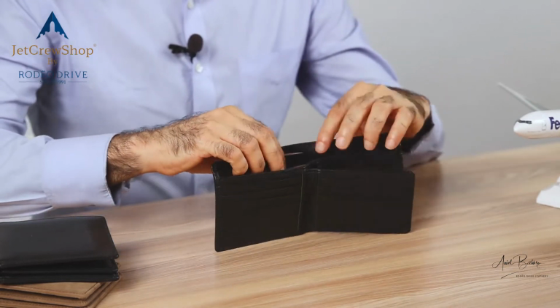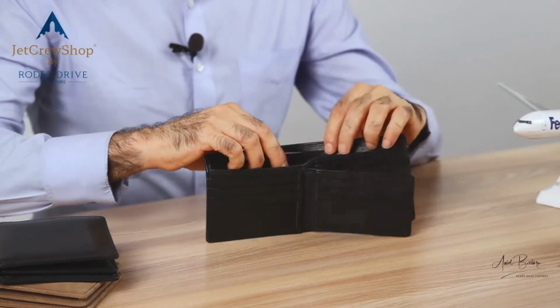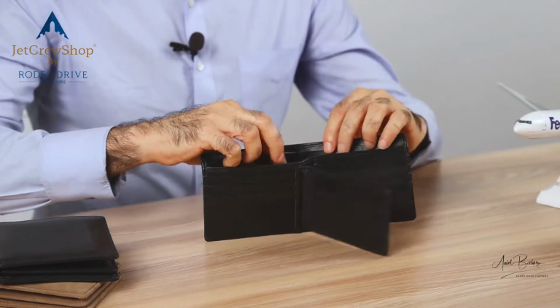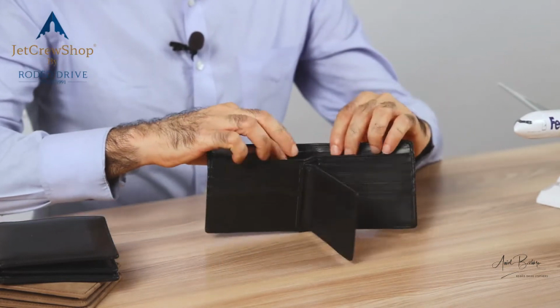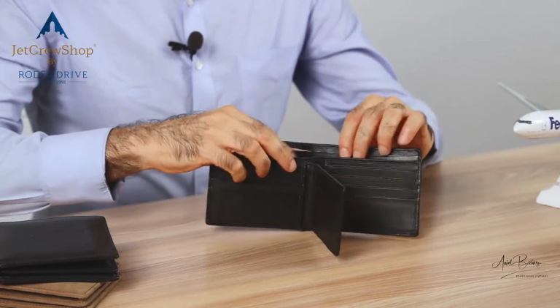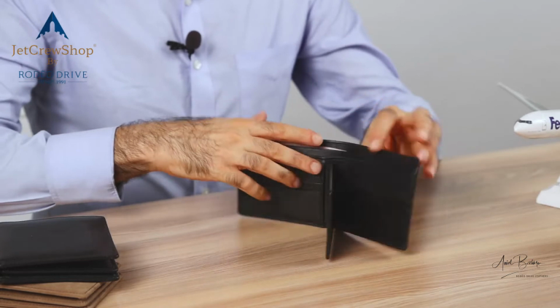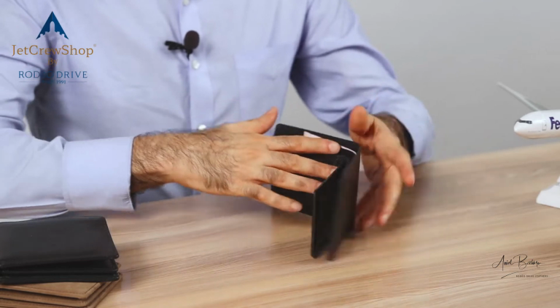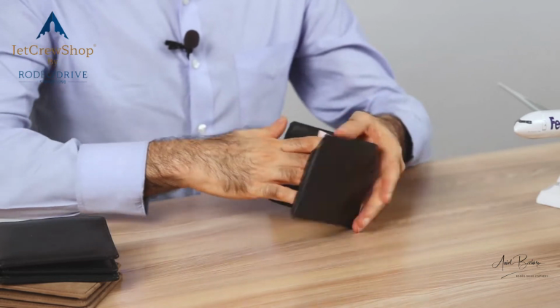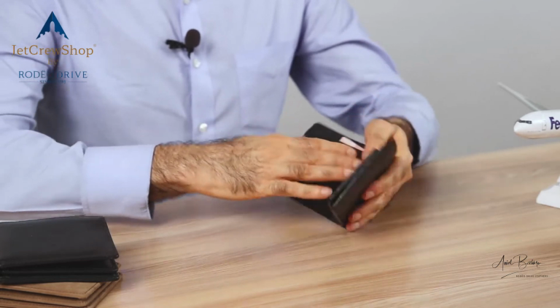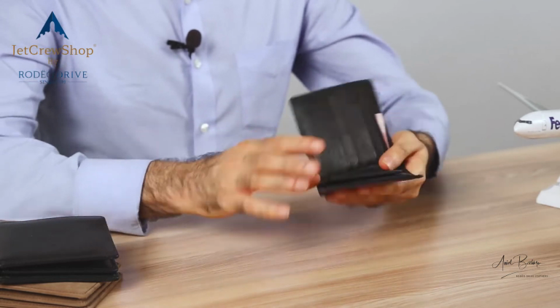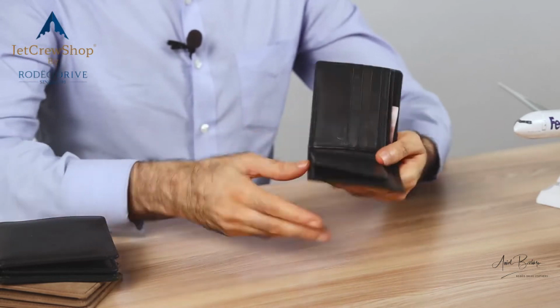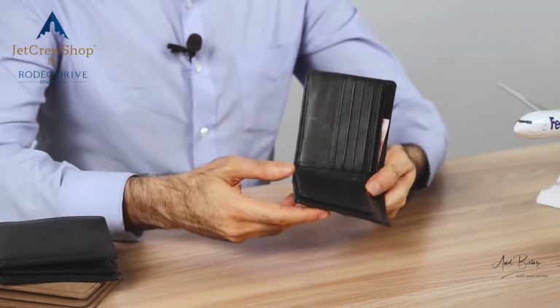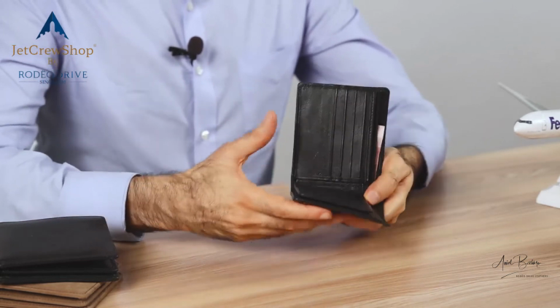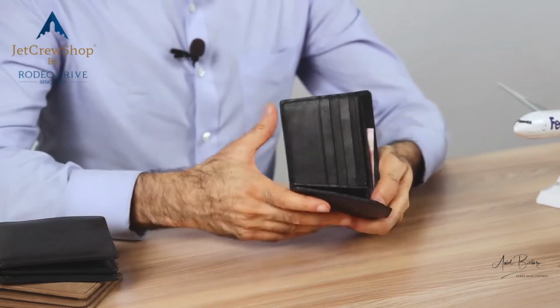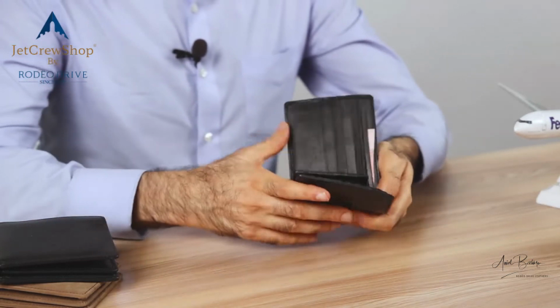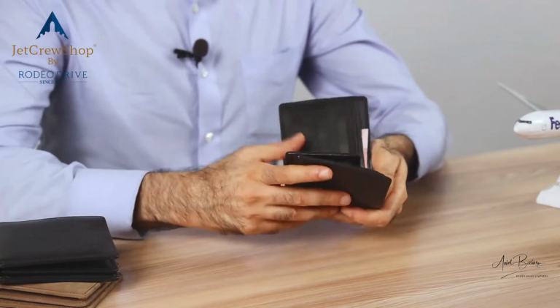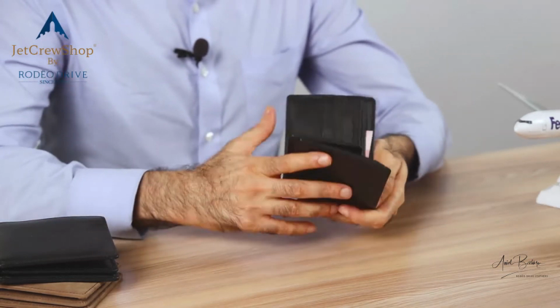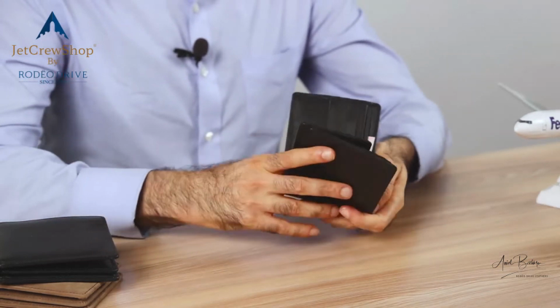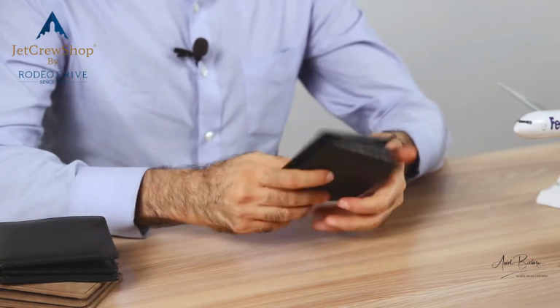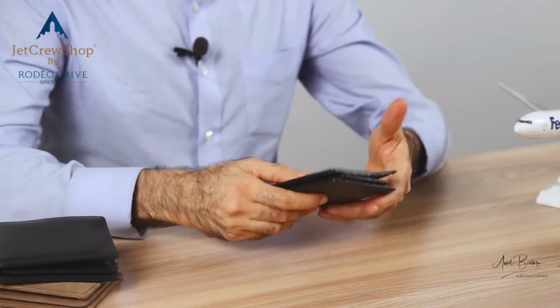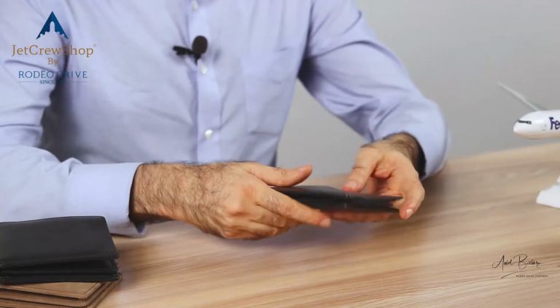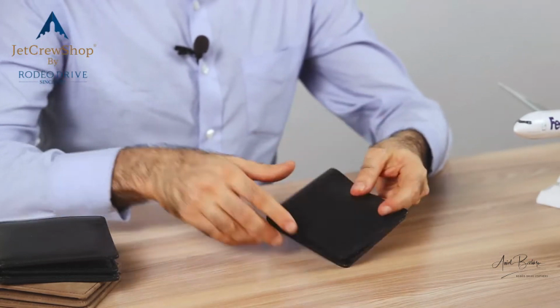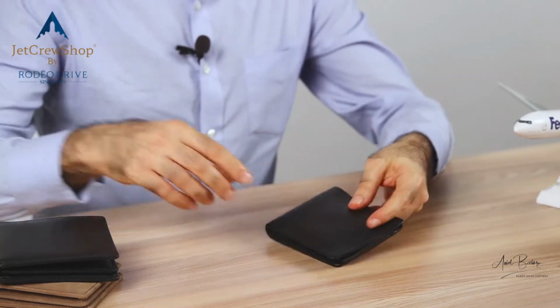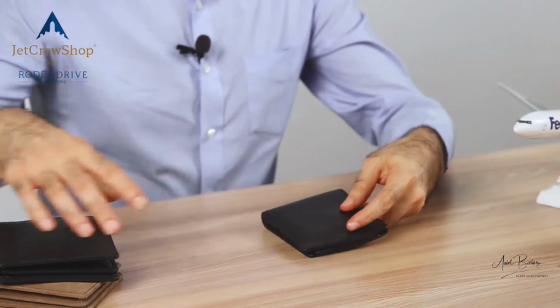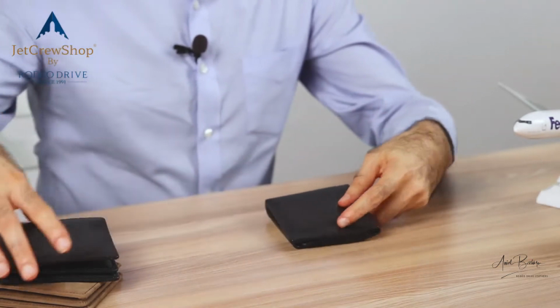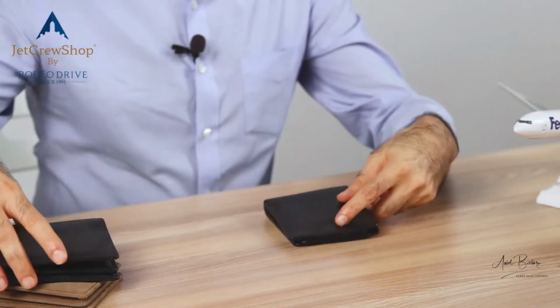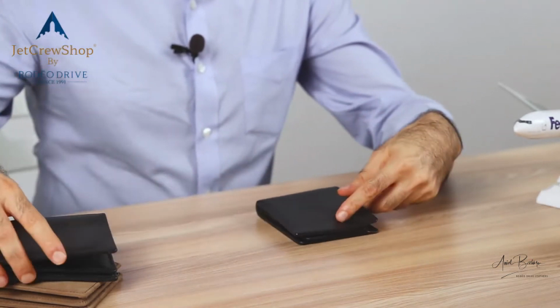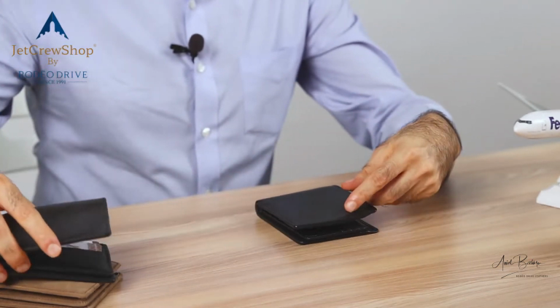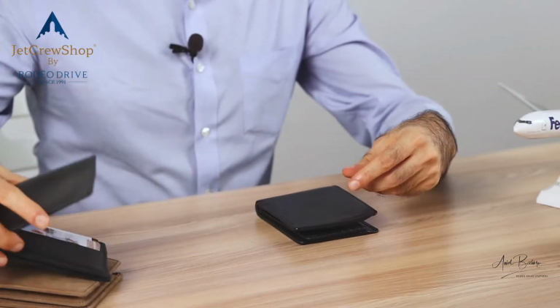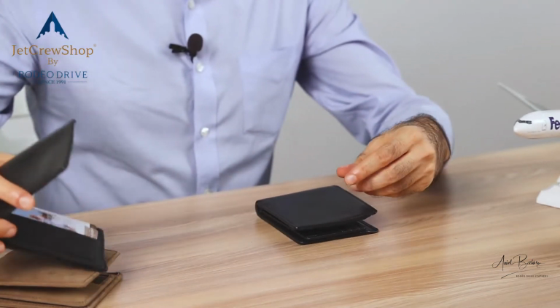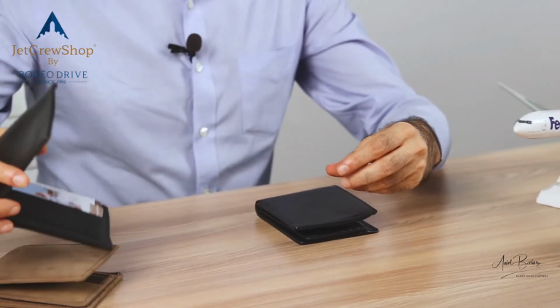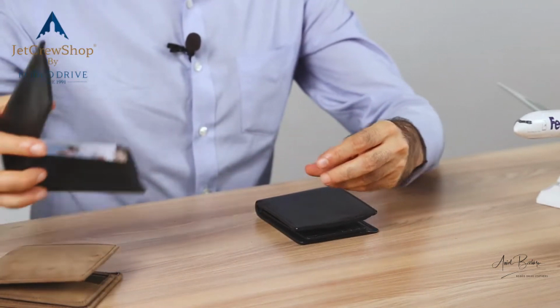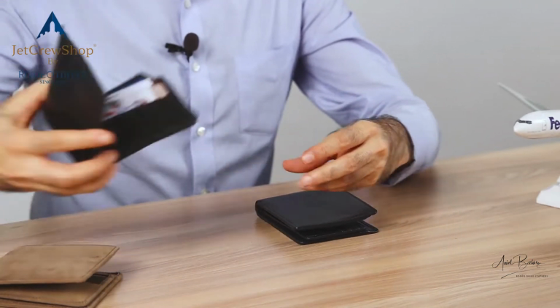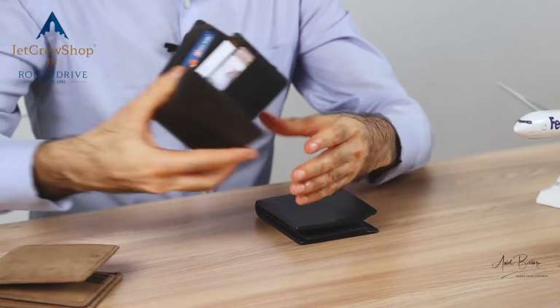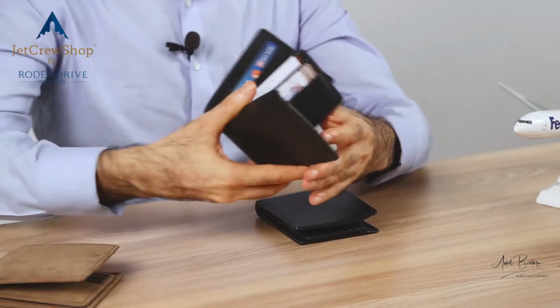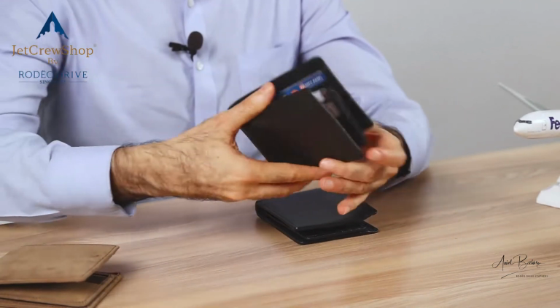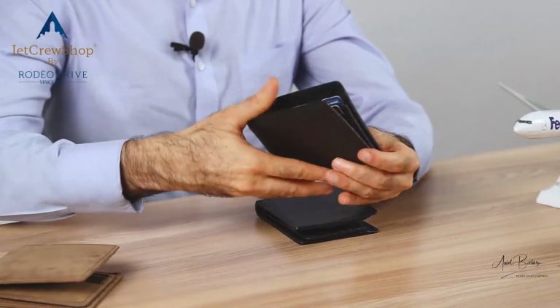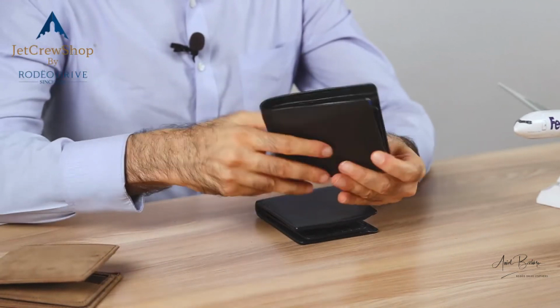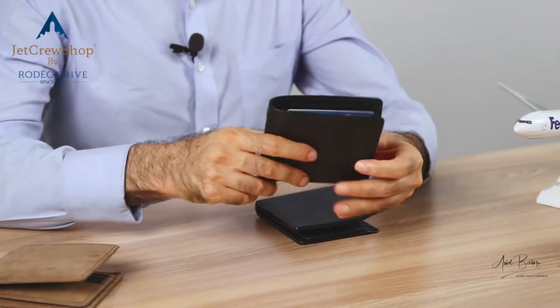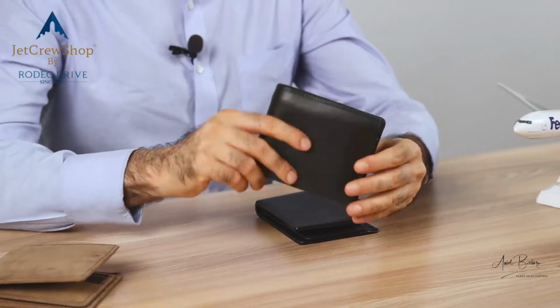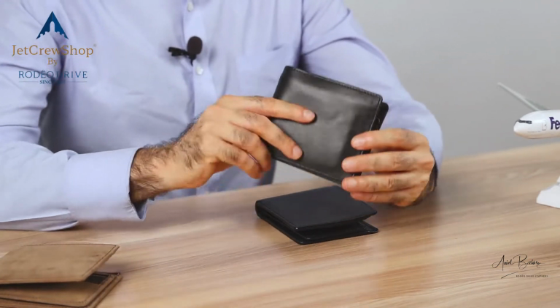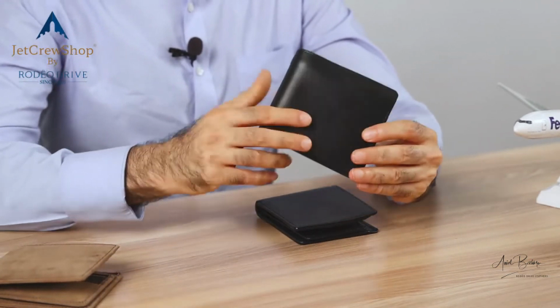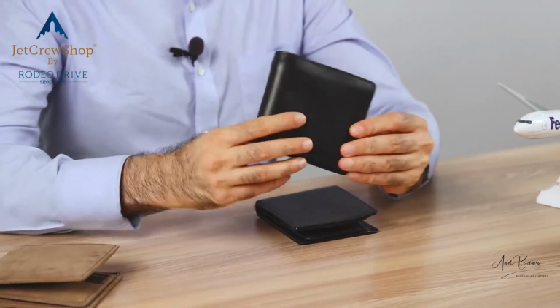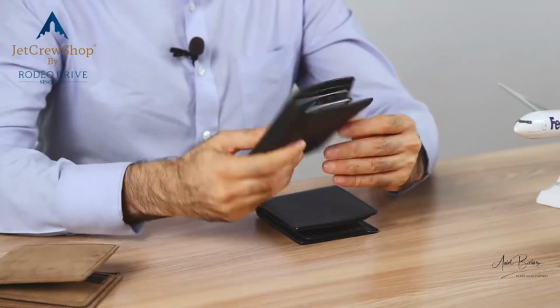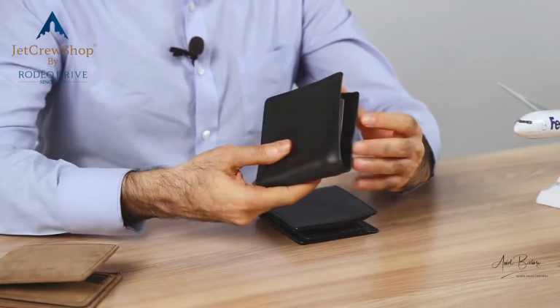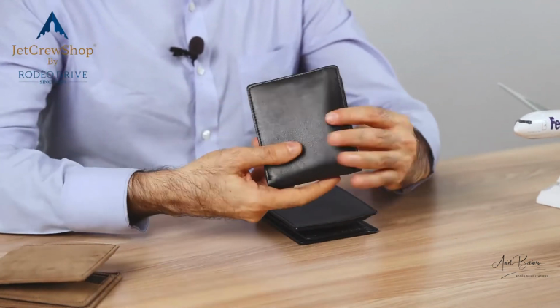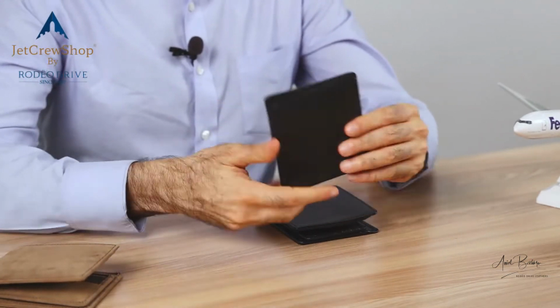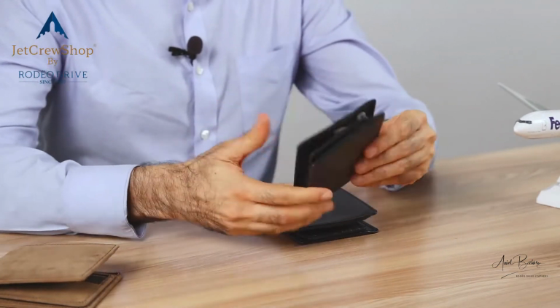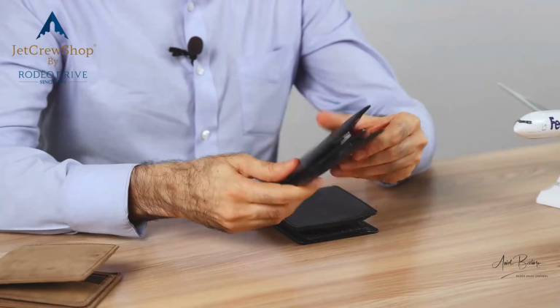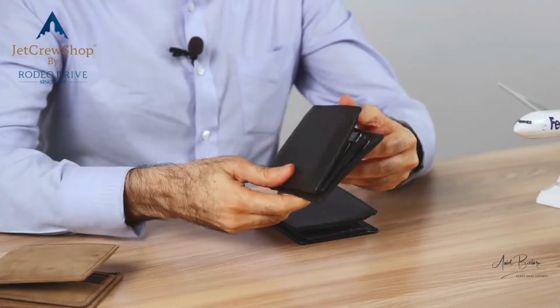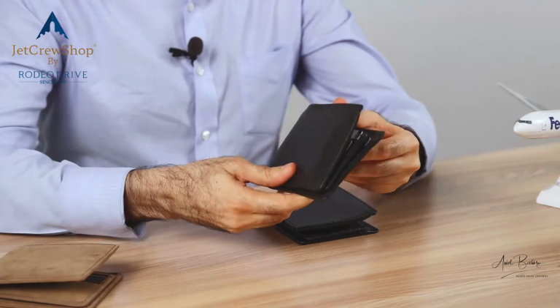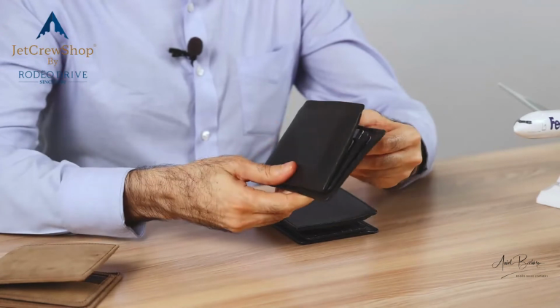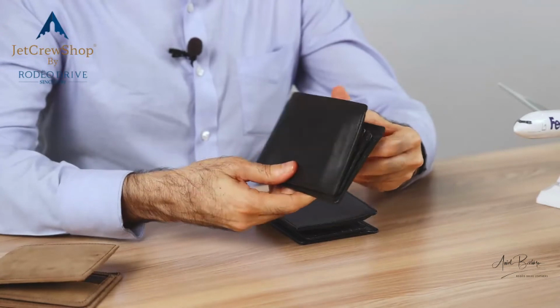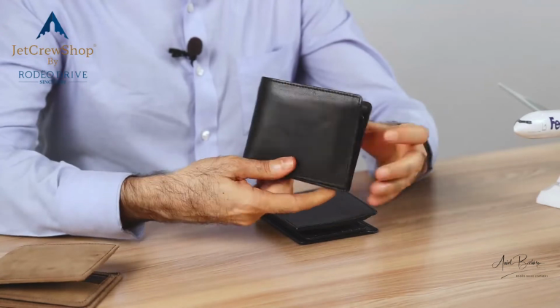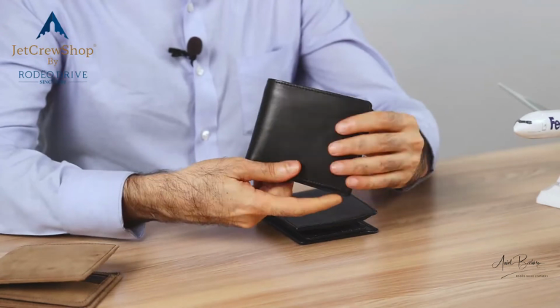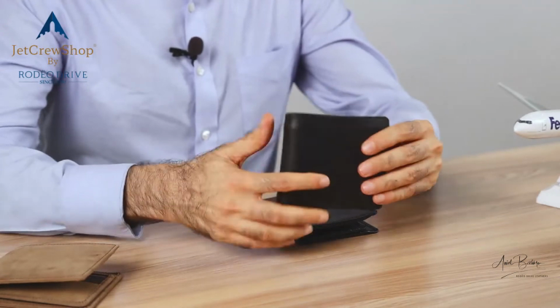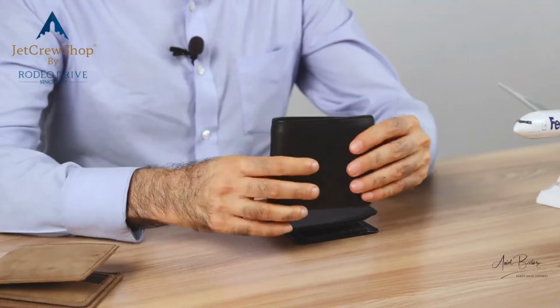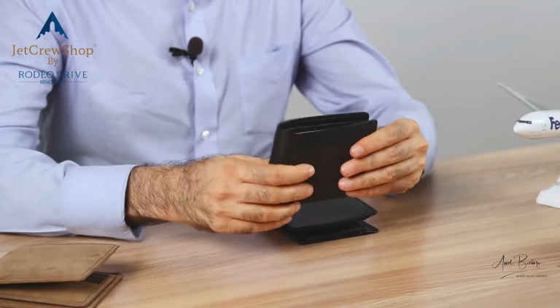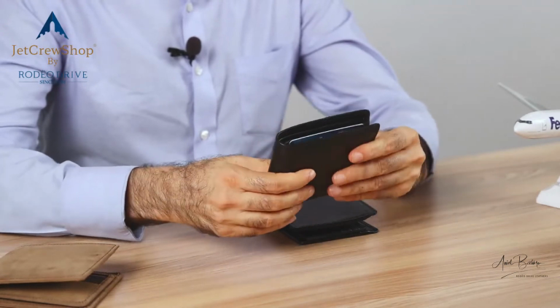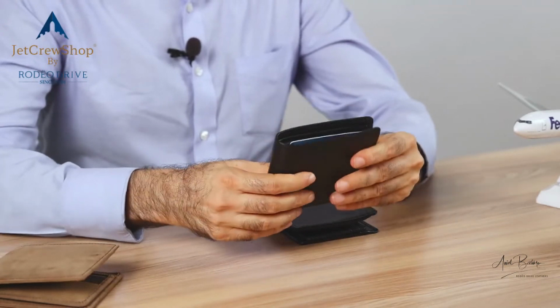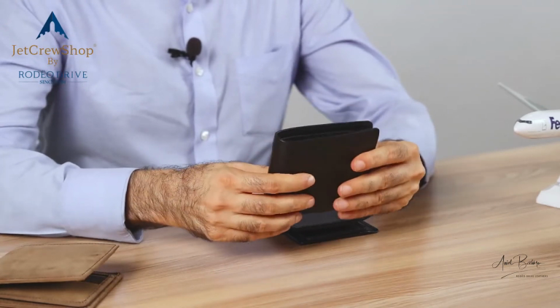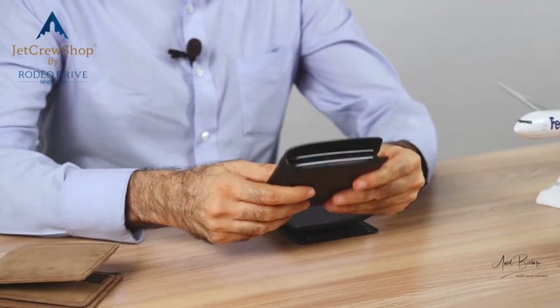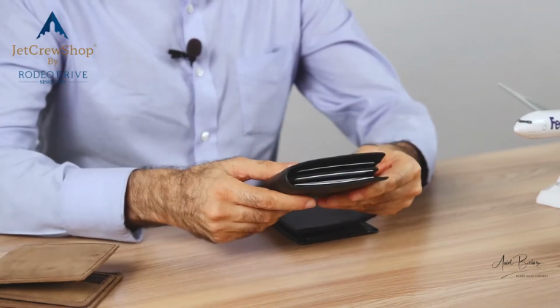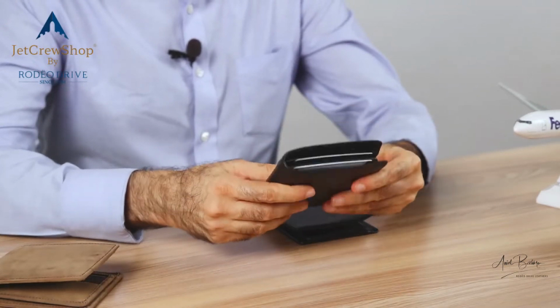When you load this wallet to the fullest, it grows thicker, but it's still thinner than any wallet we know.